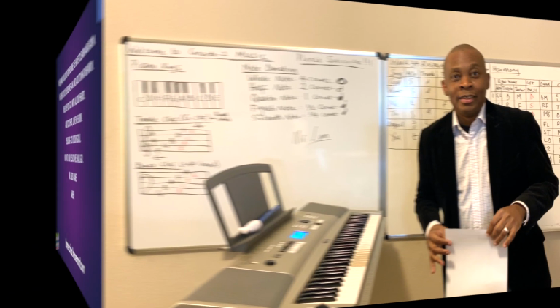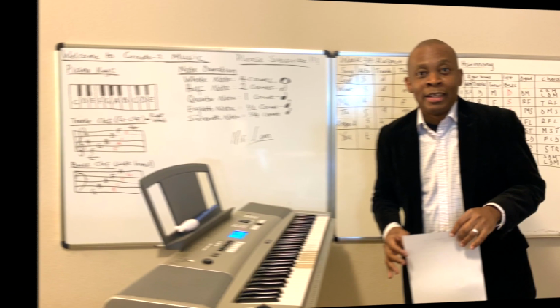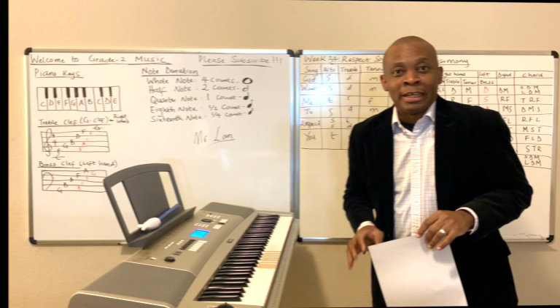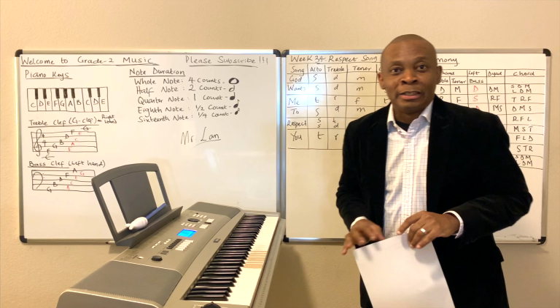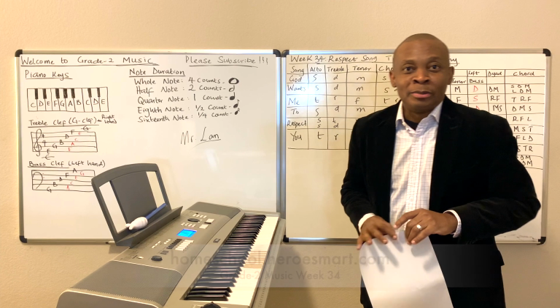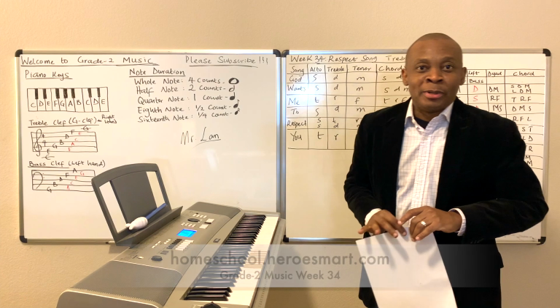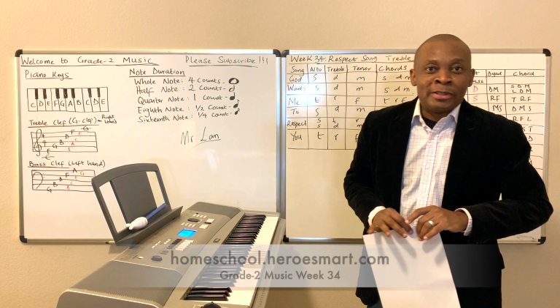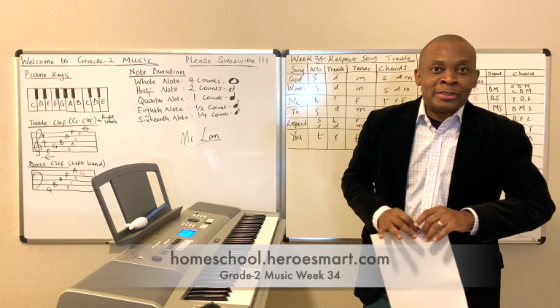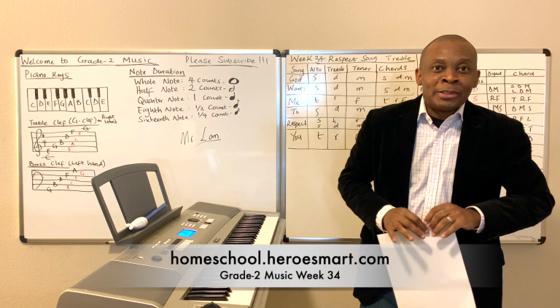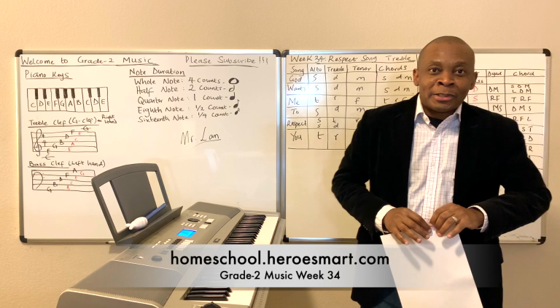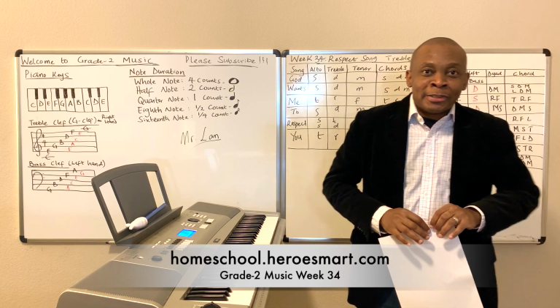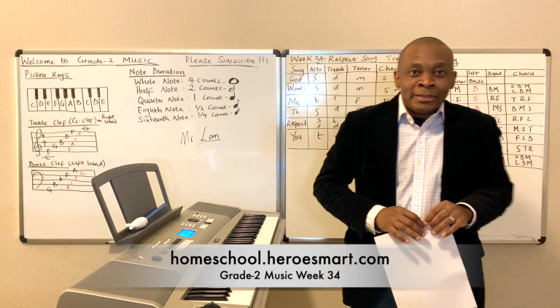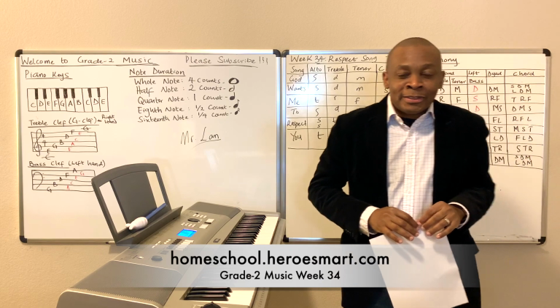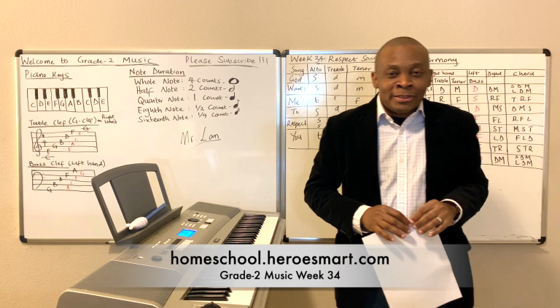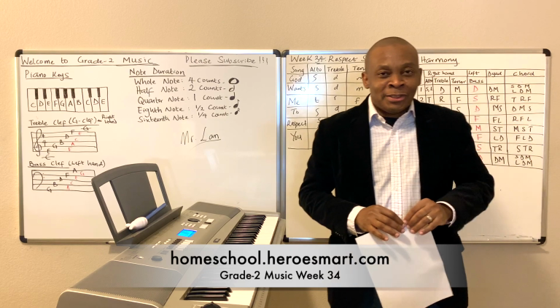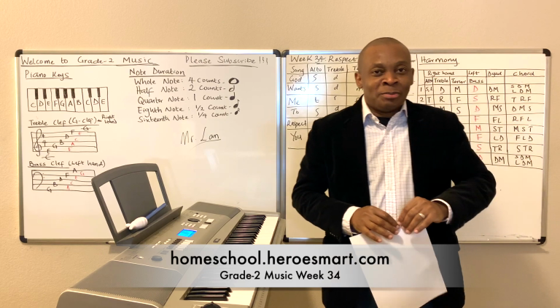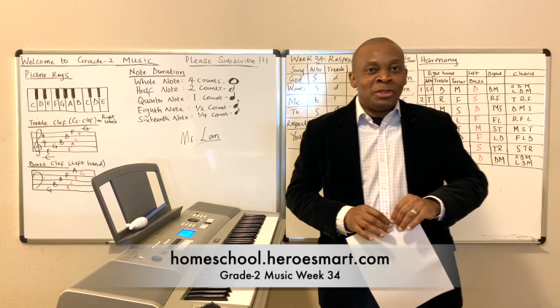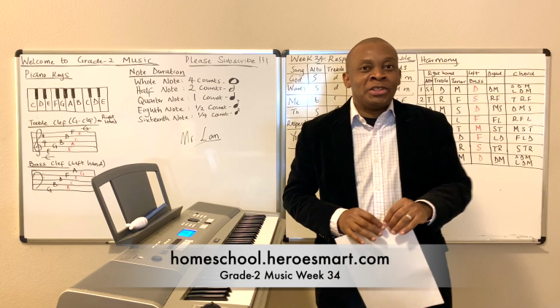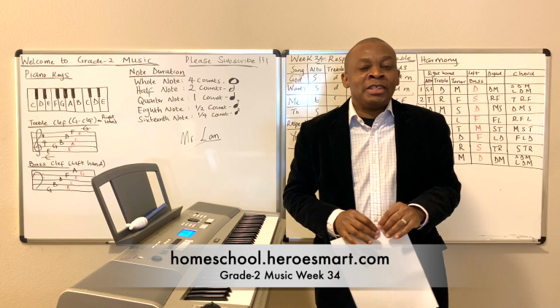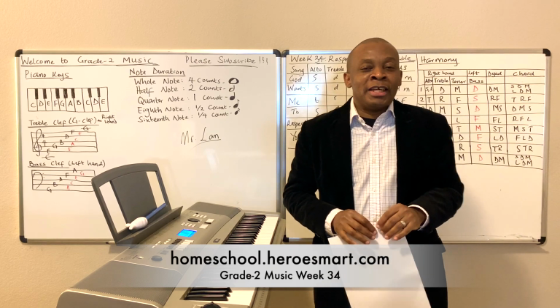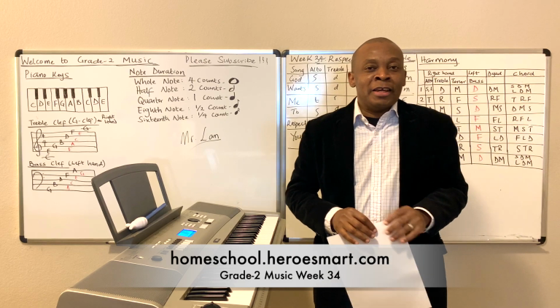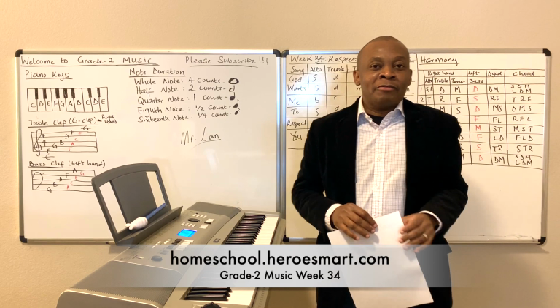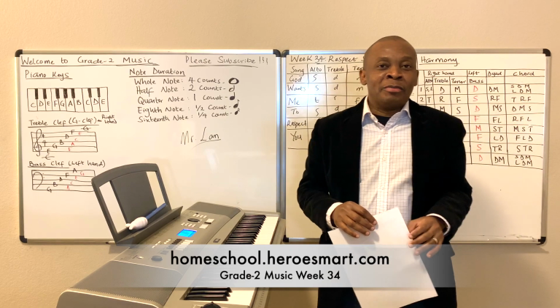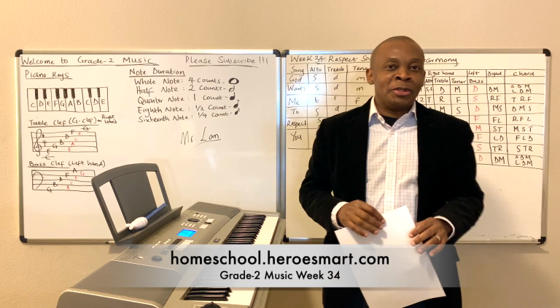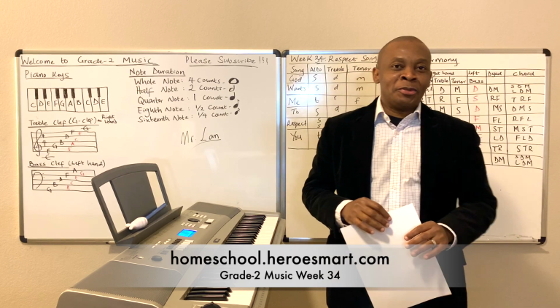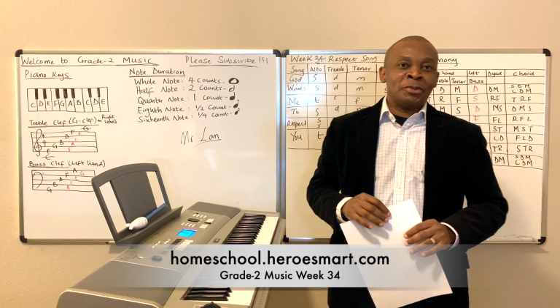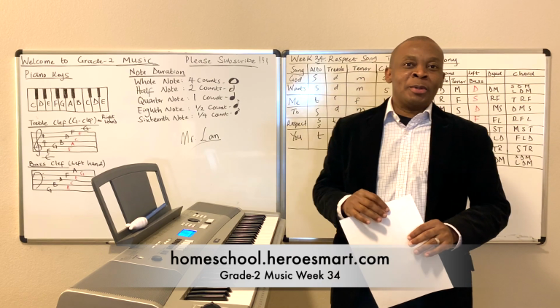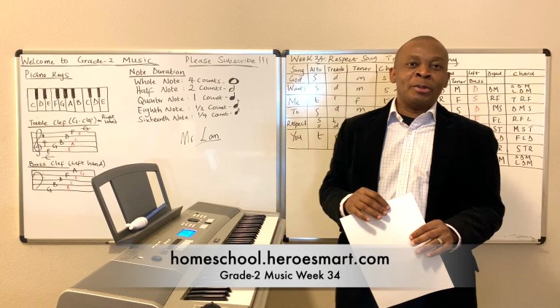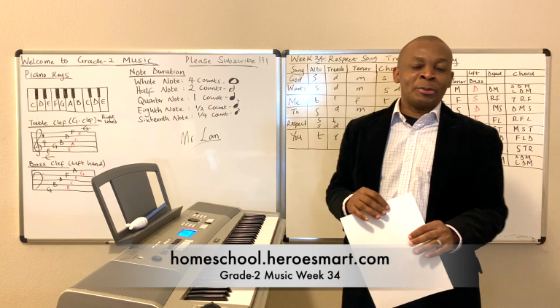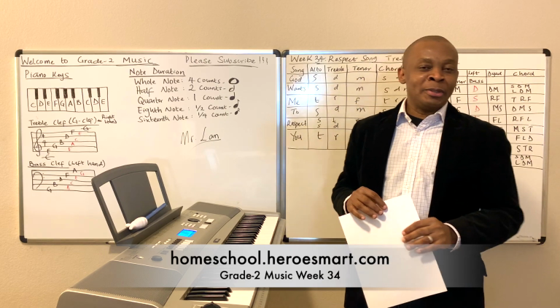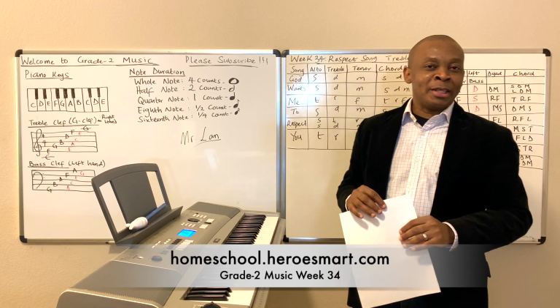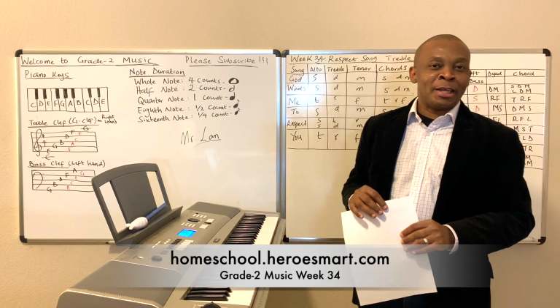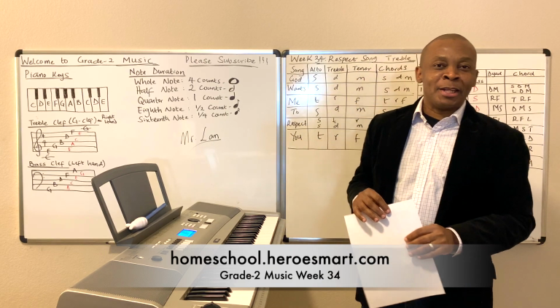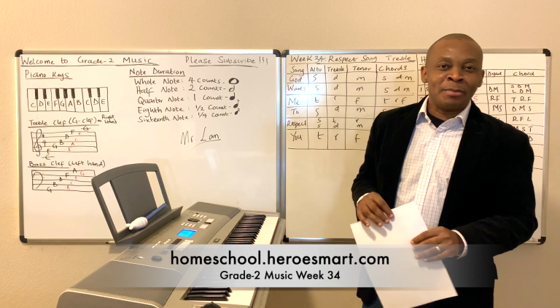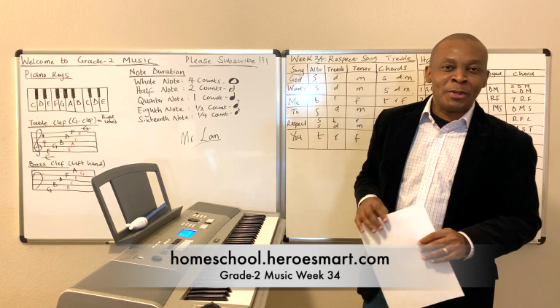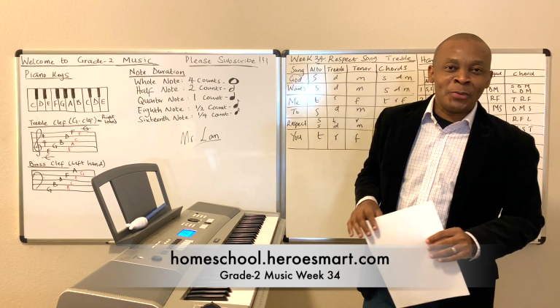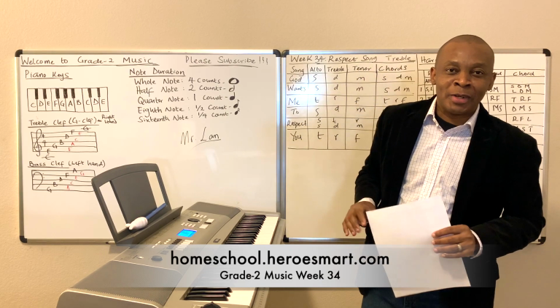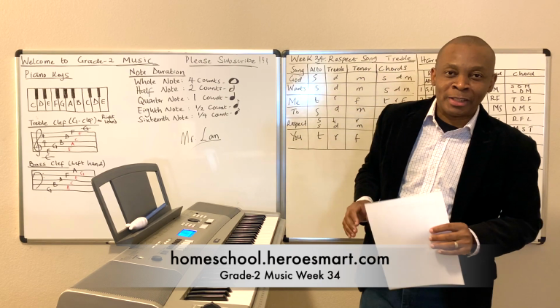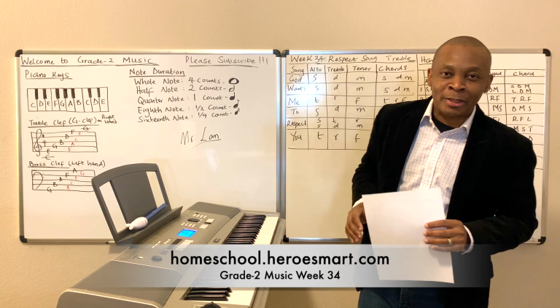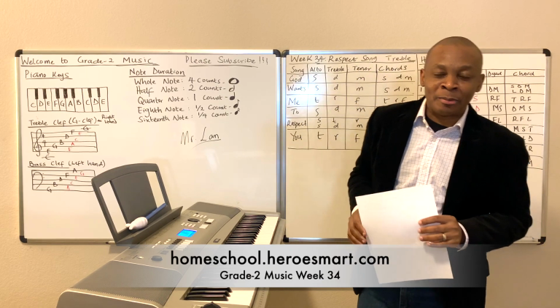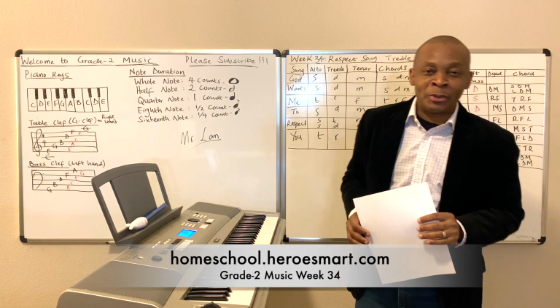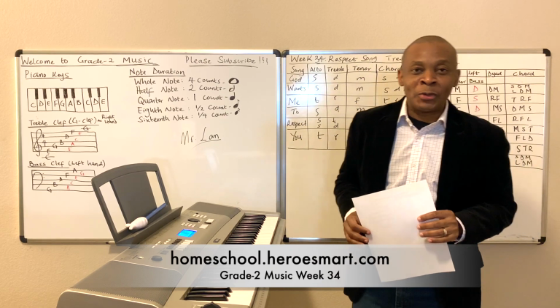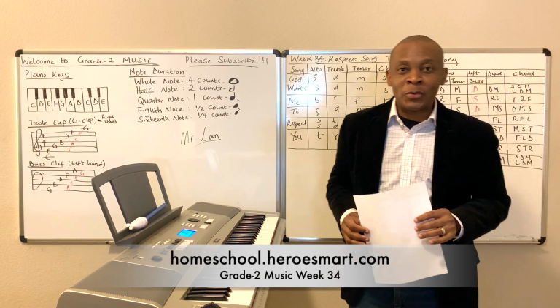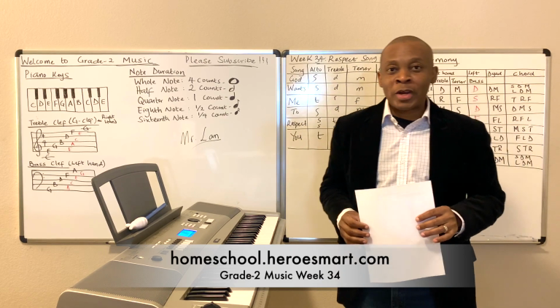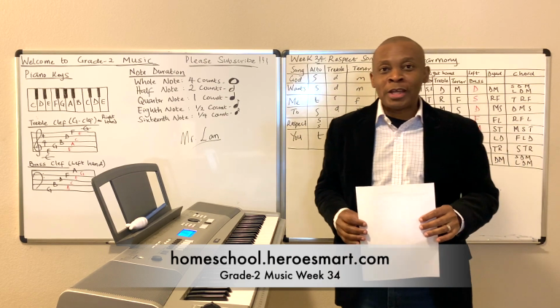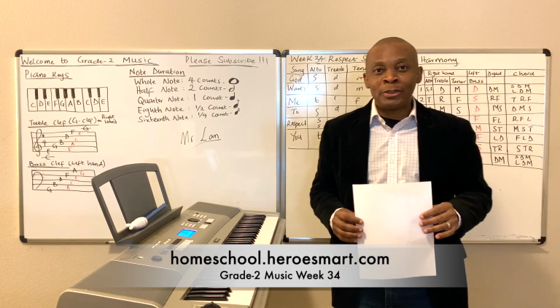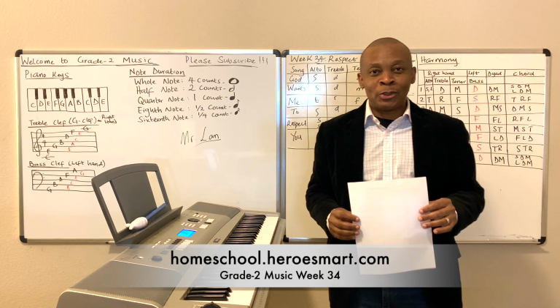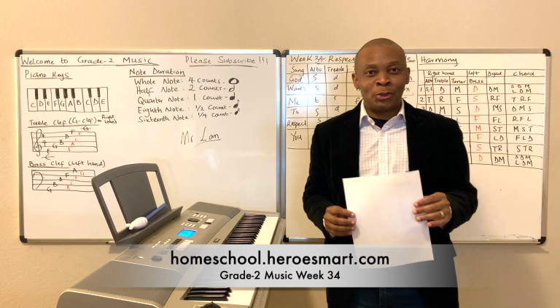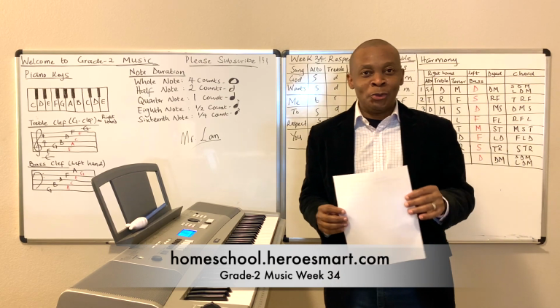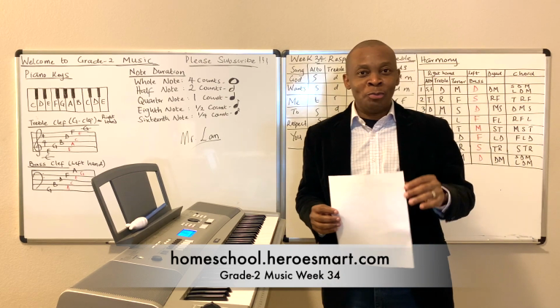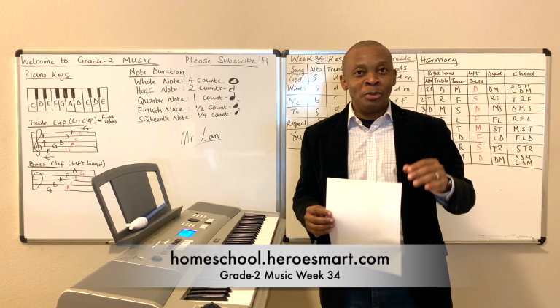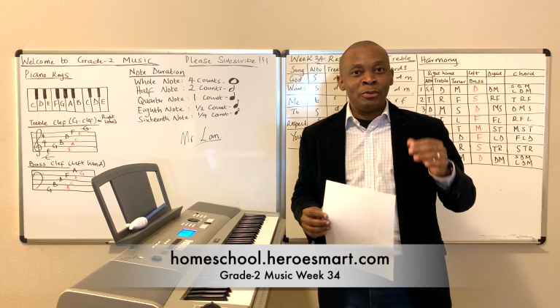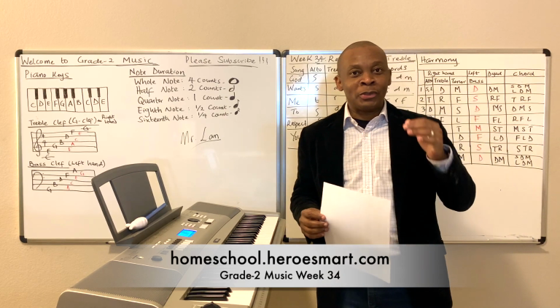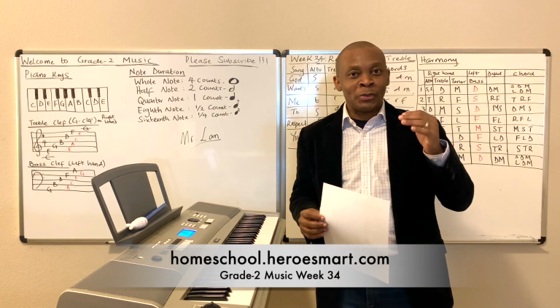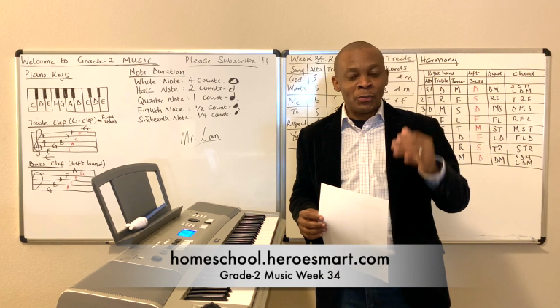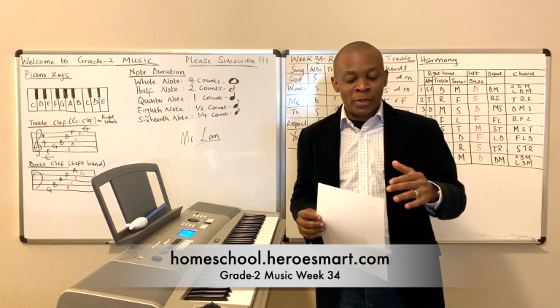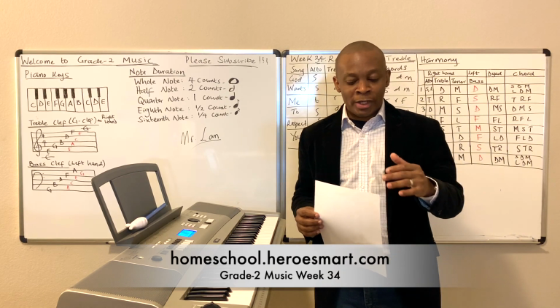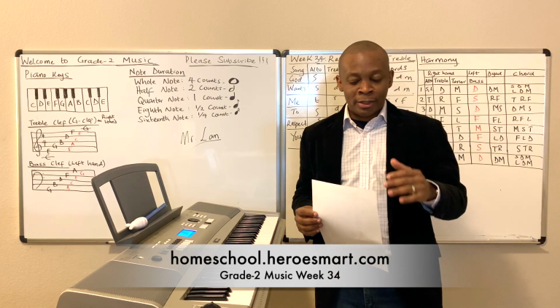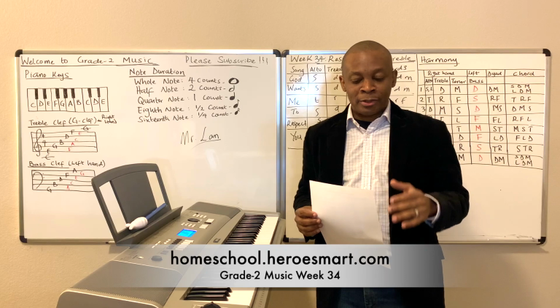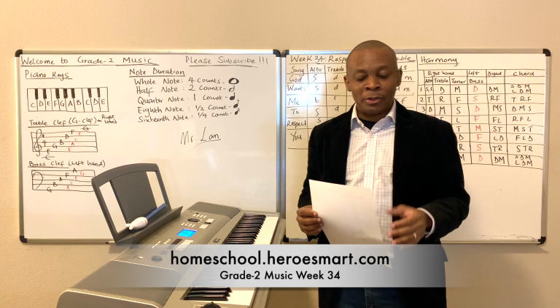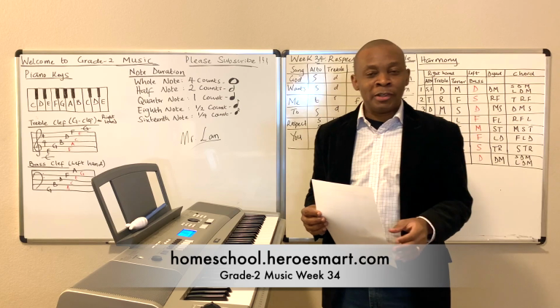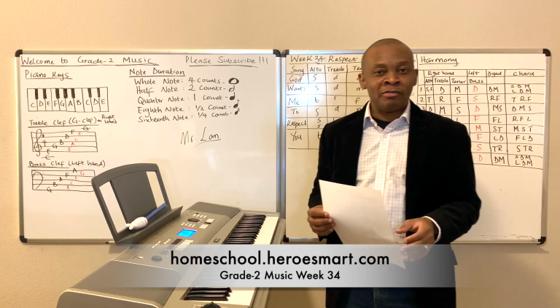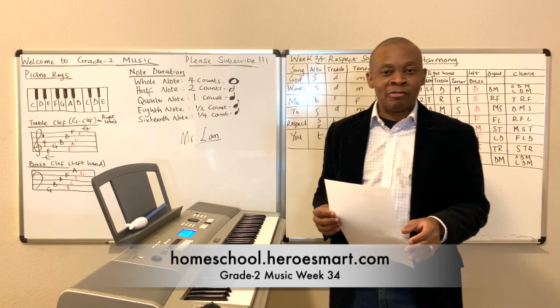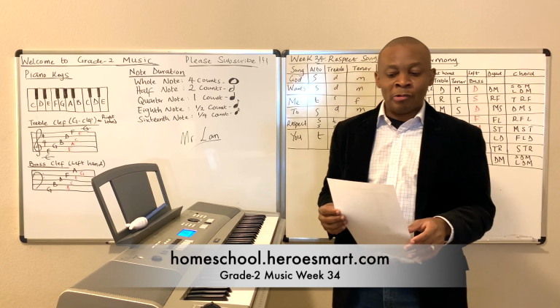Hello, boys and girls. This is Mr. Oland from Heroes Model School Academy. Welcome to Grade 2 Music, Week 34.